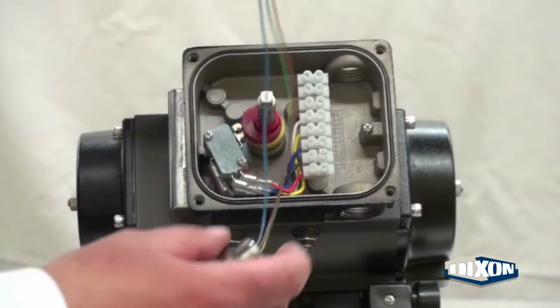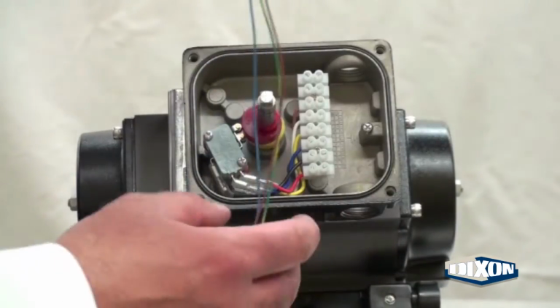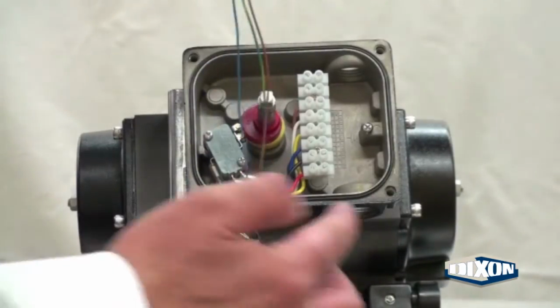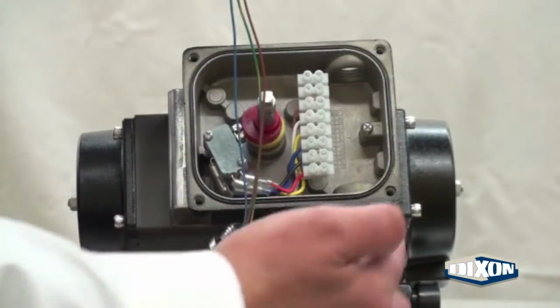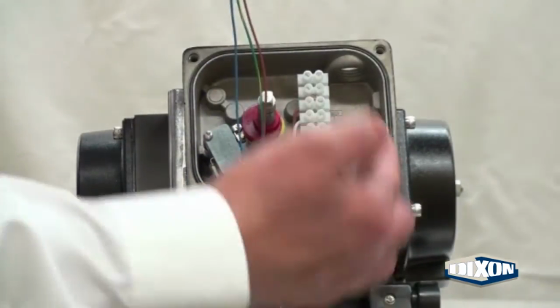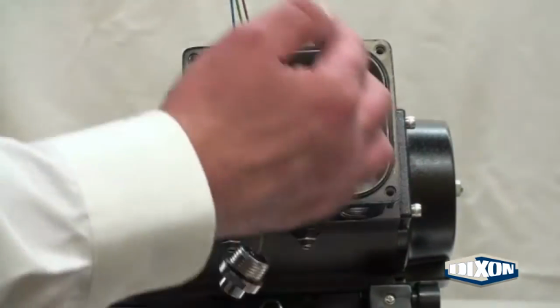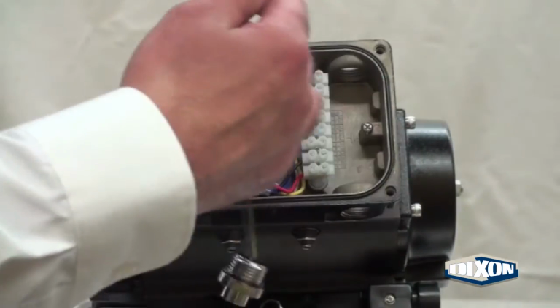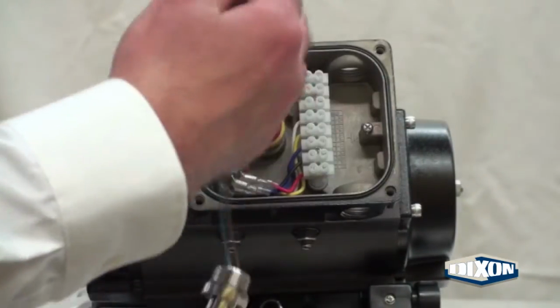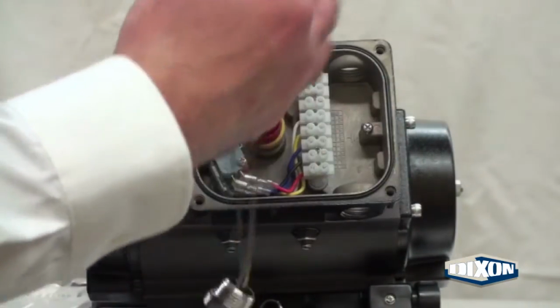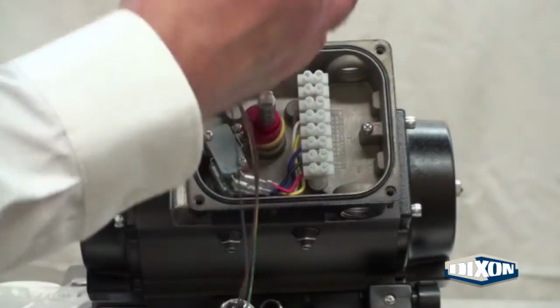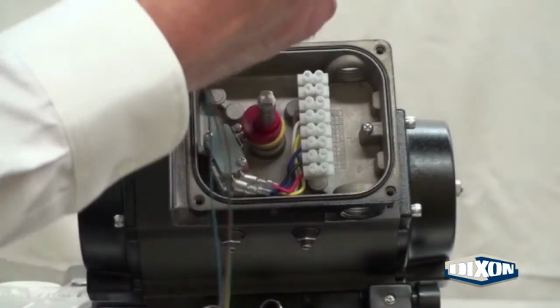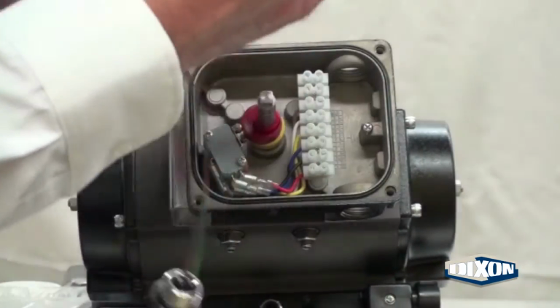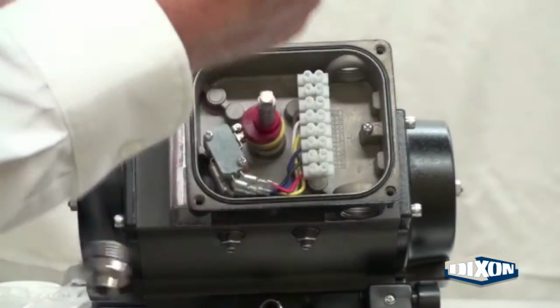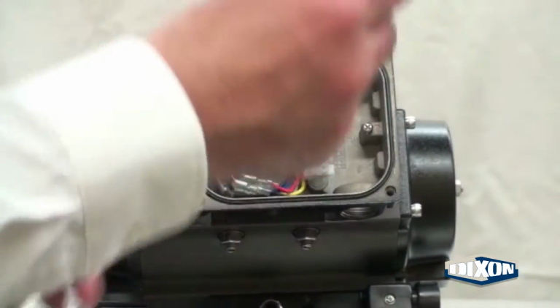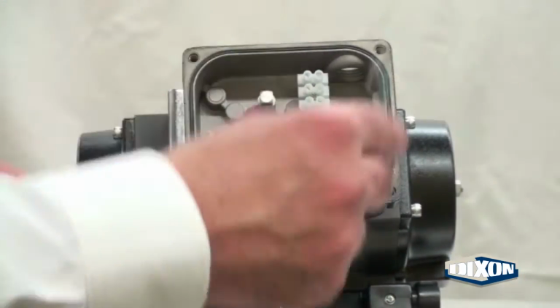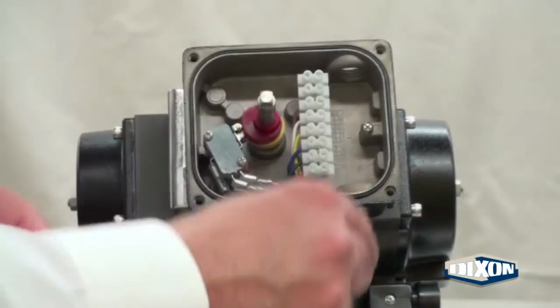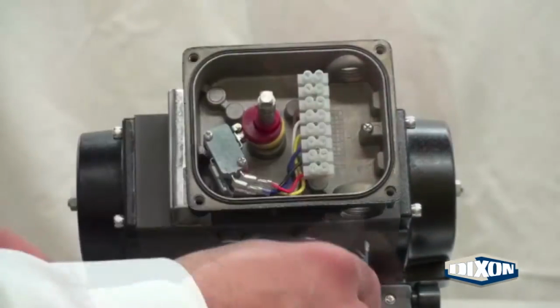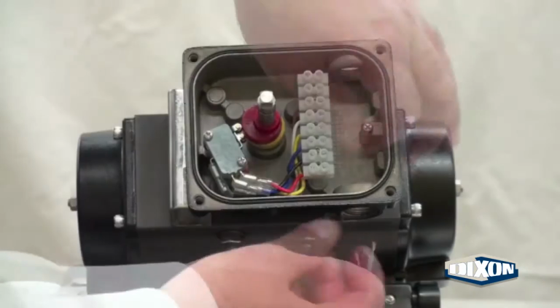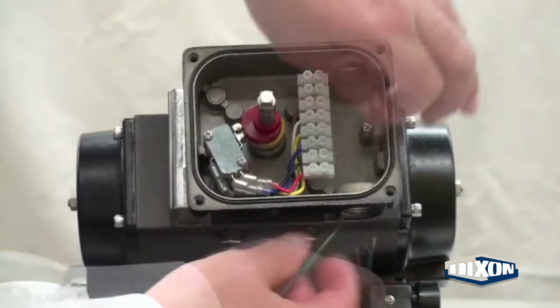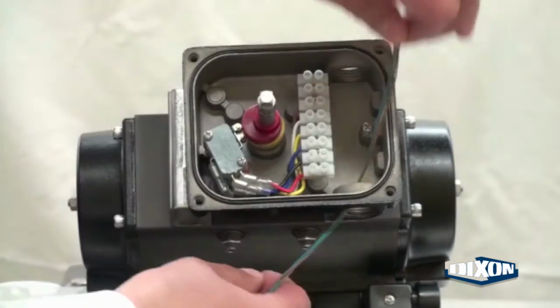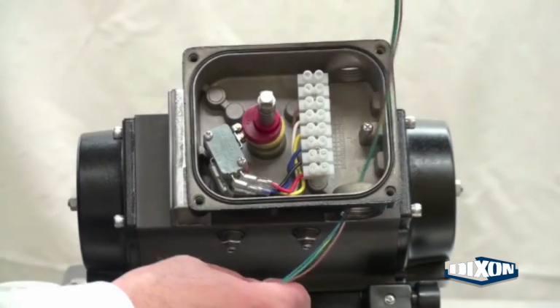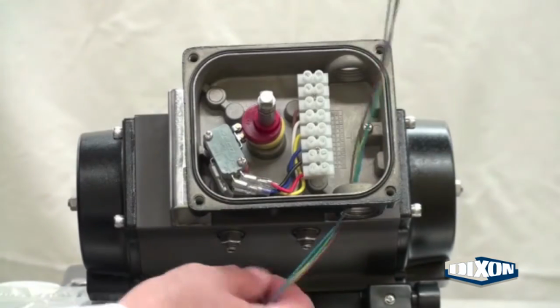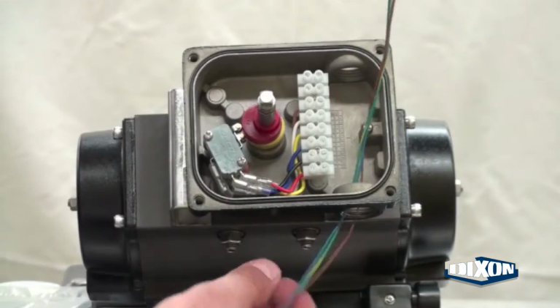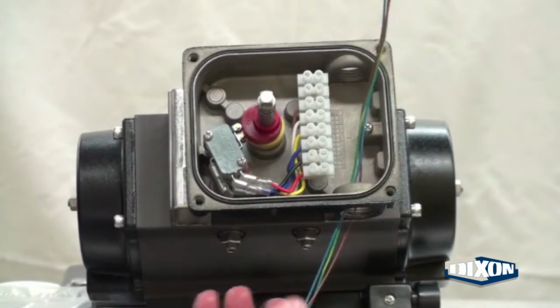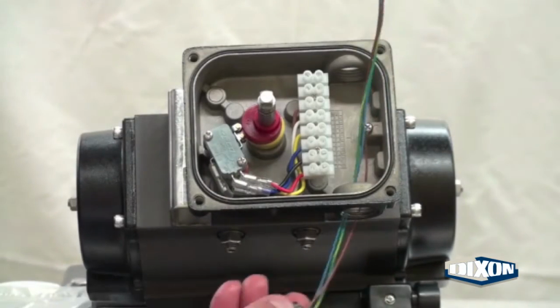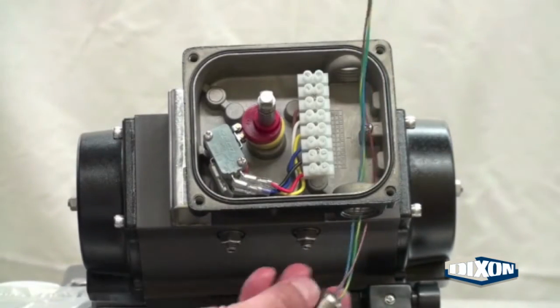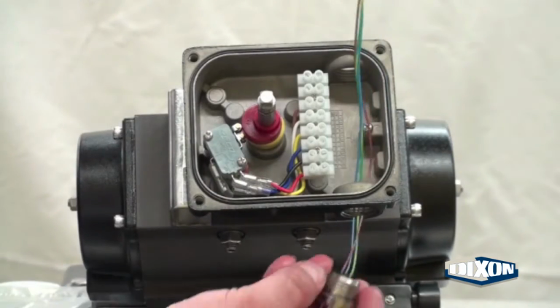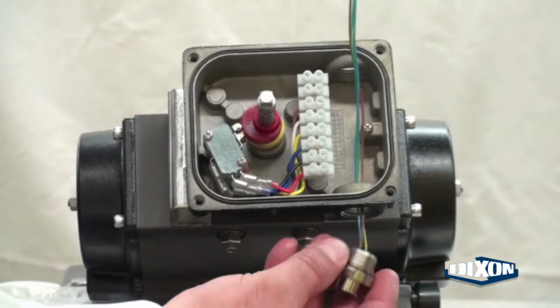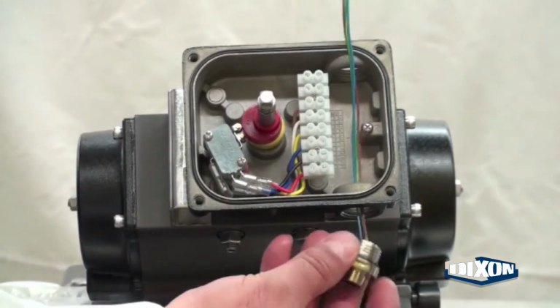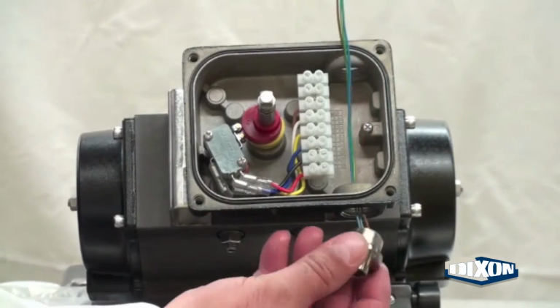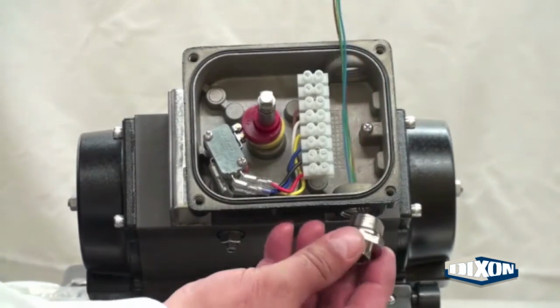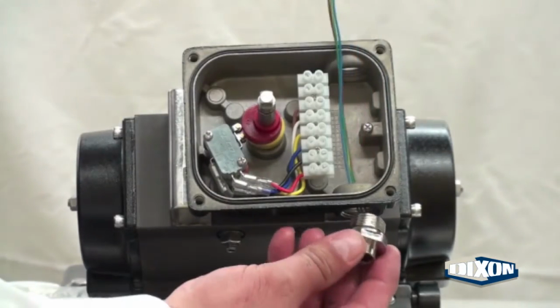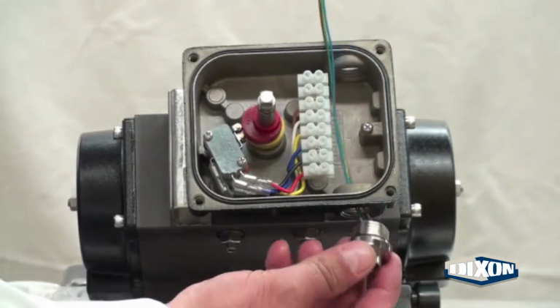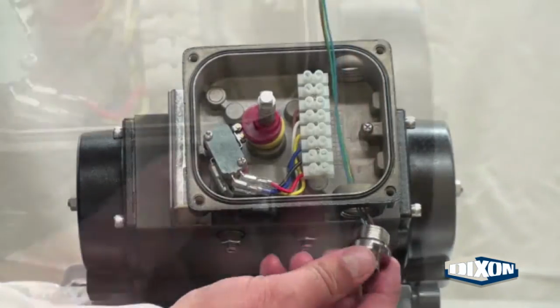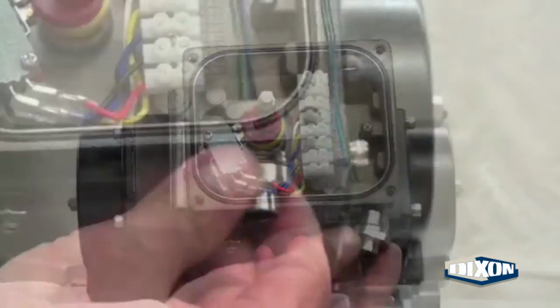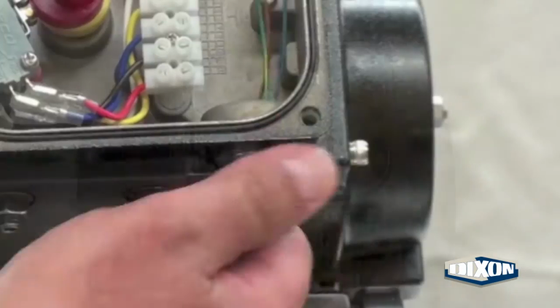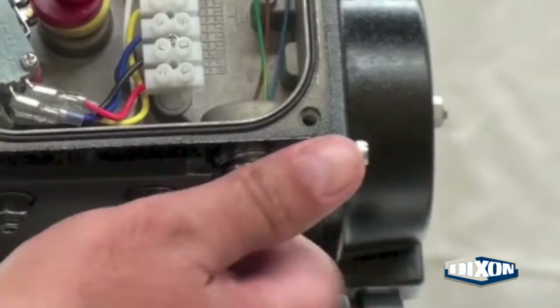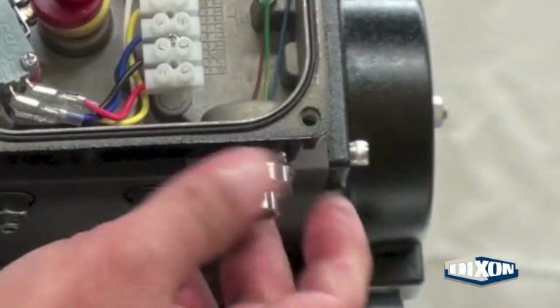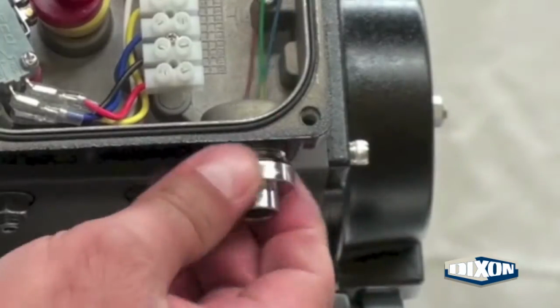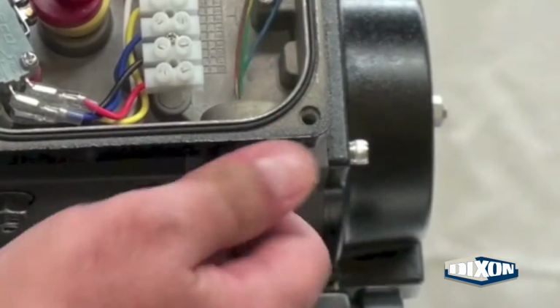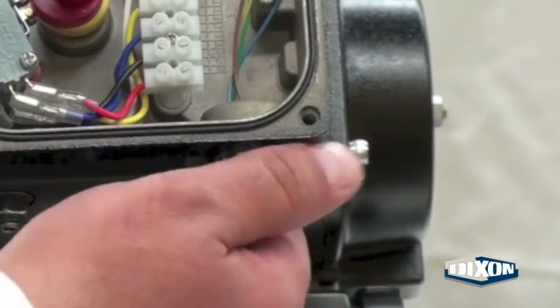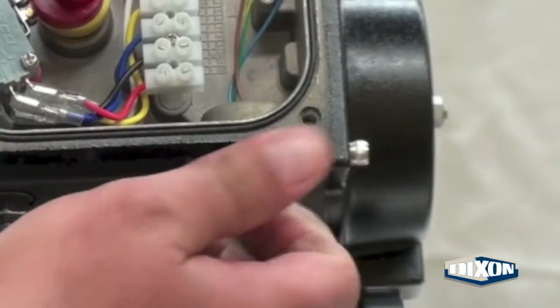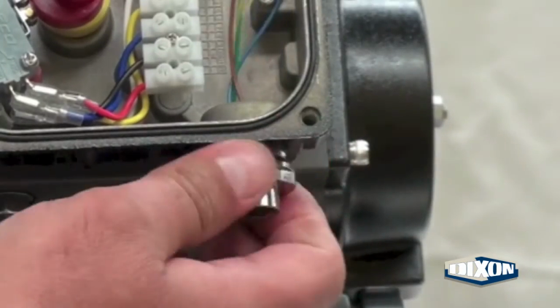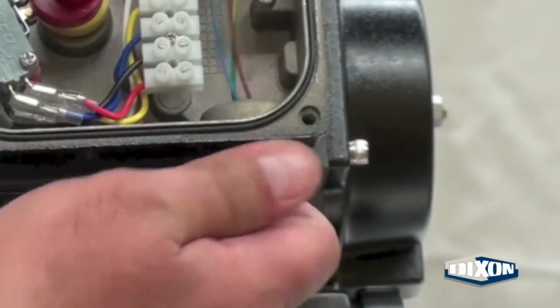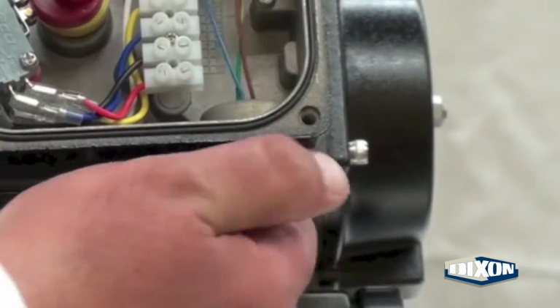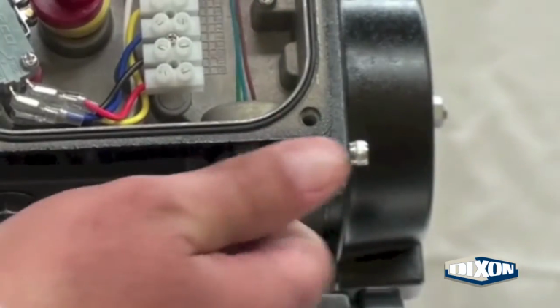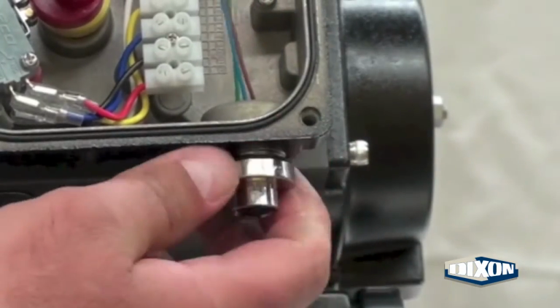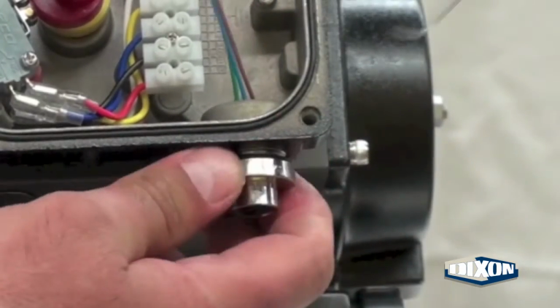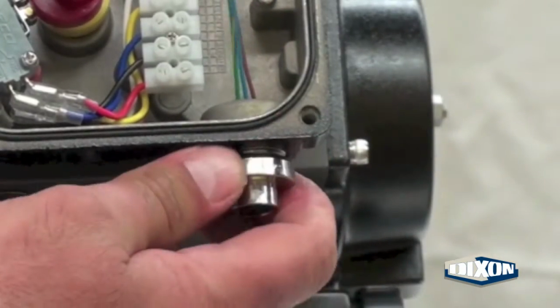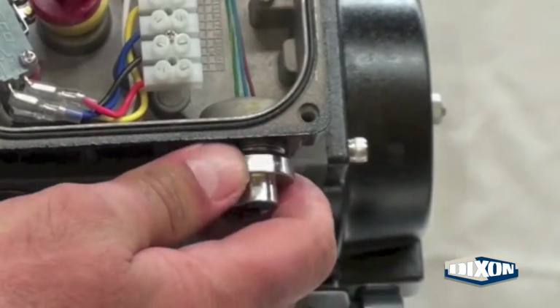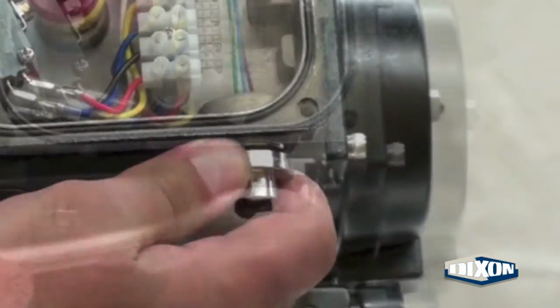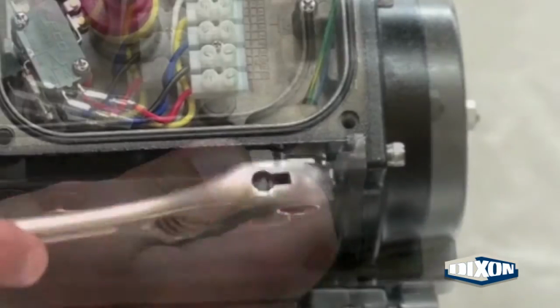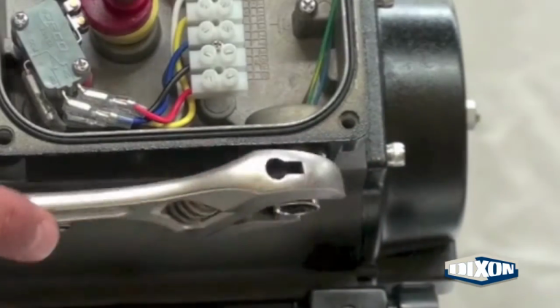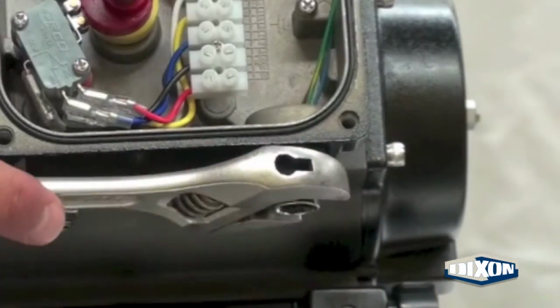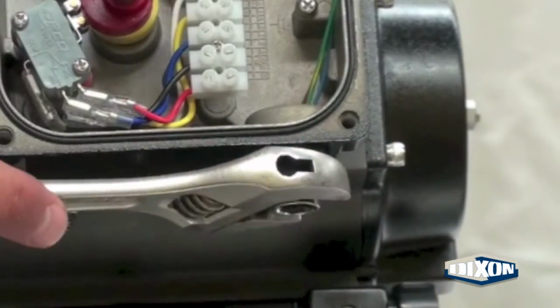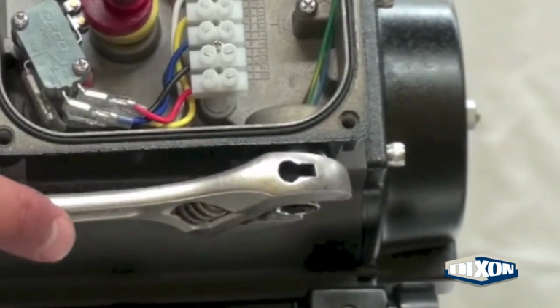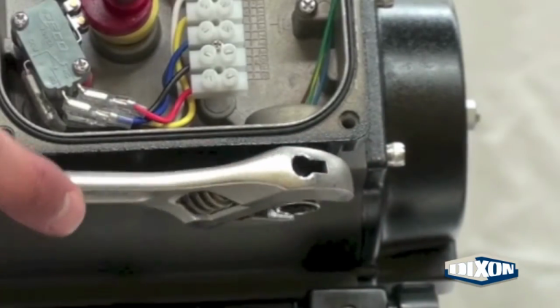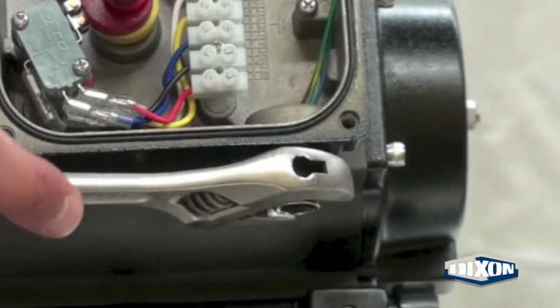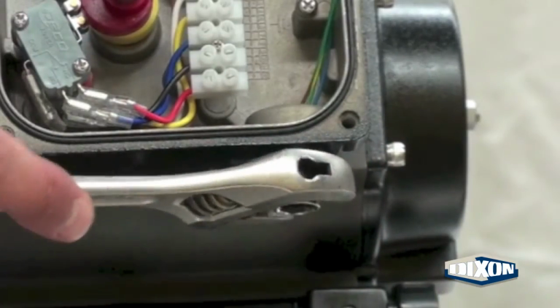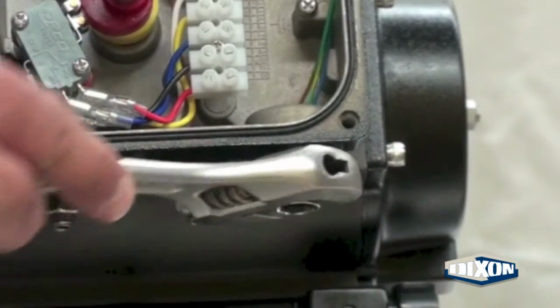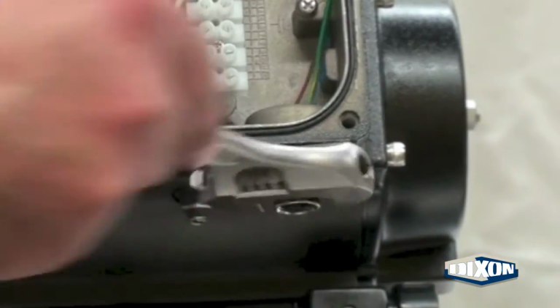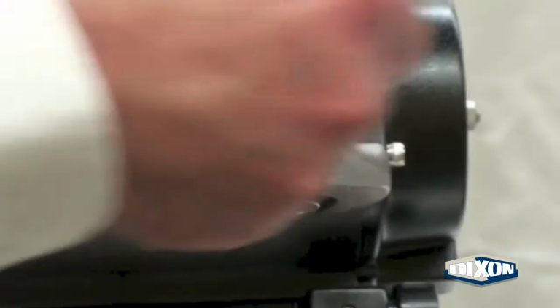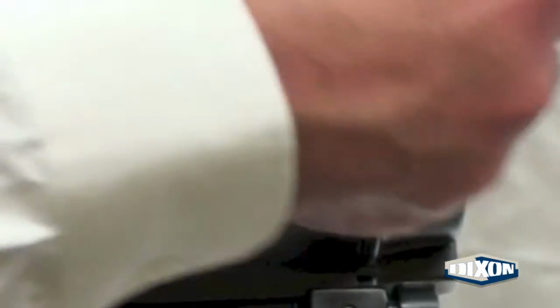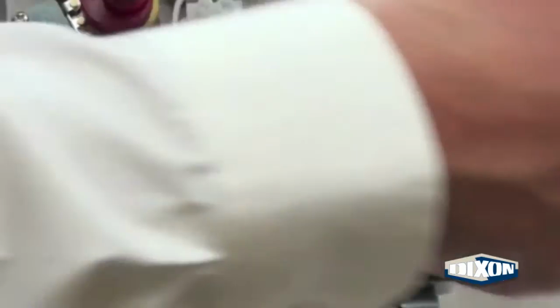Feed the wires of the receptacle through the hole. Thread the receptacle into the port and tighten with a wrench.